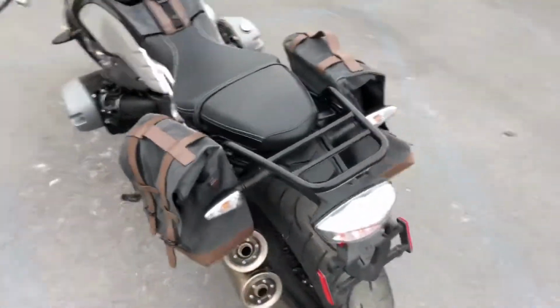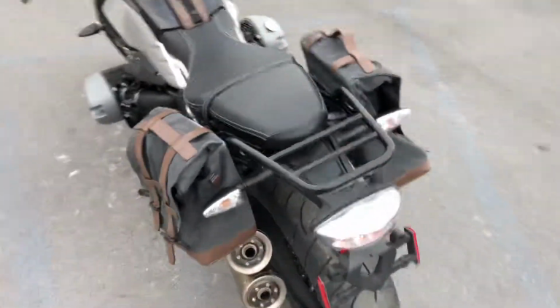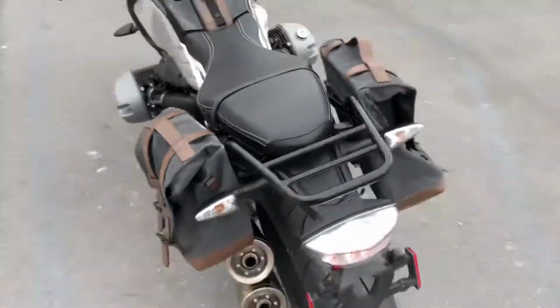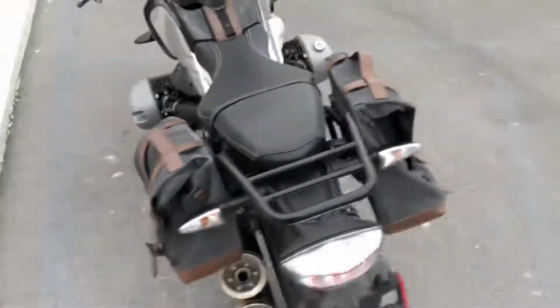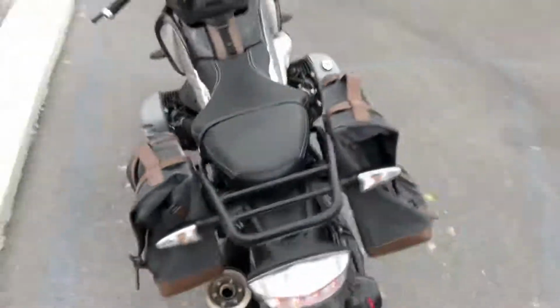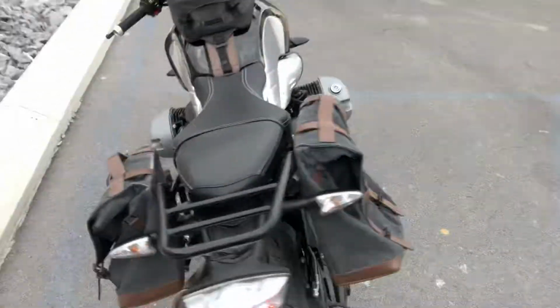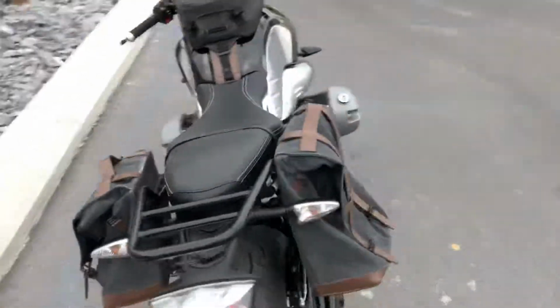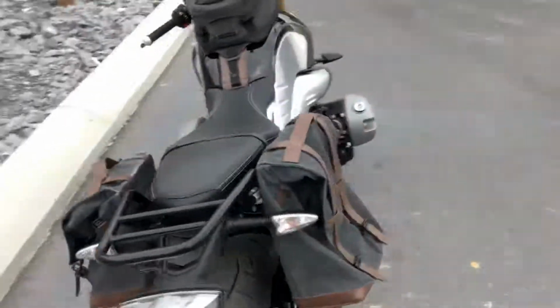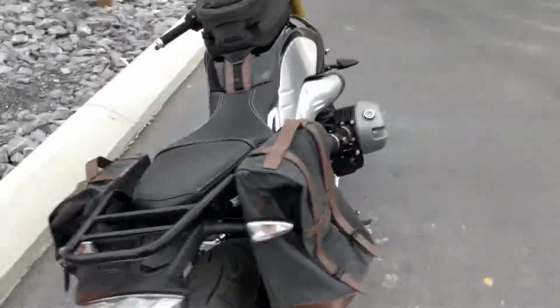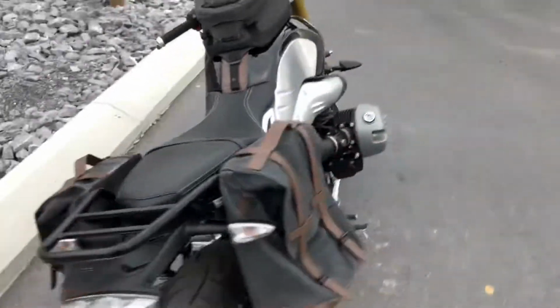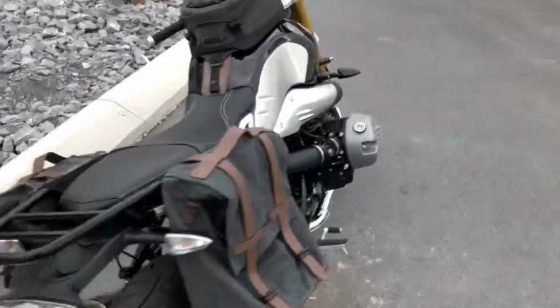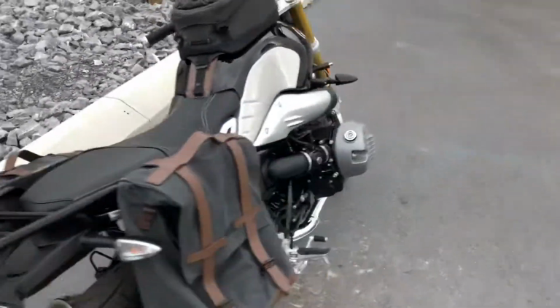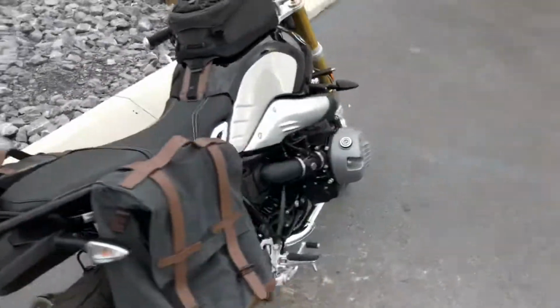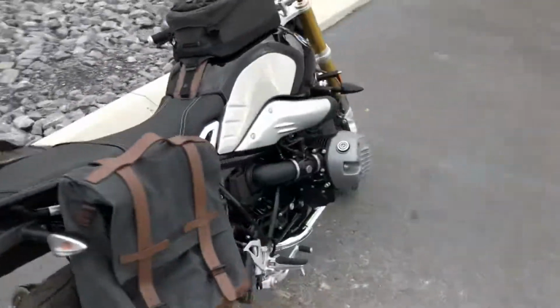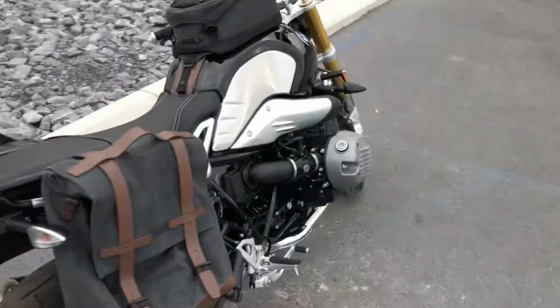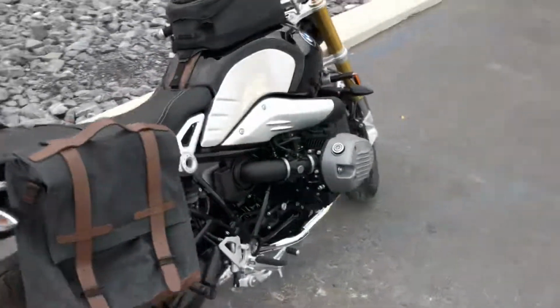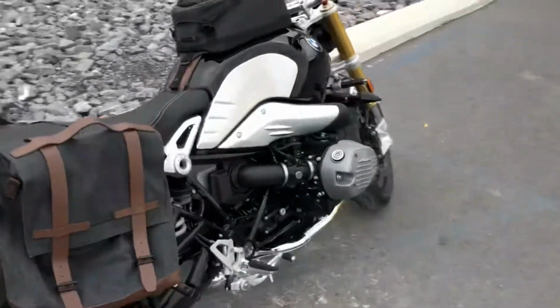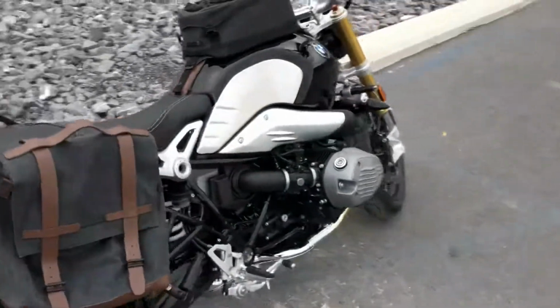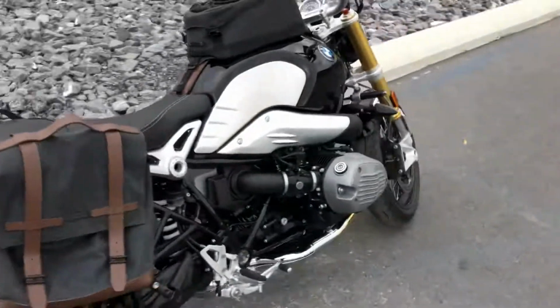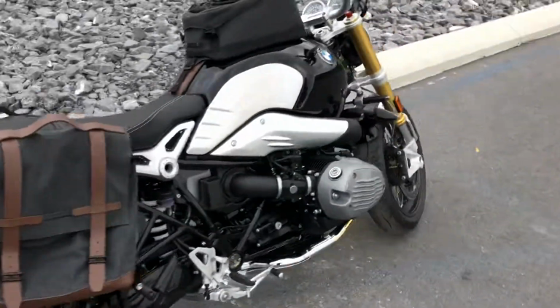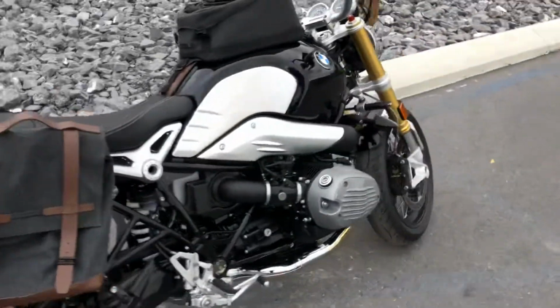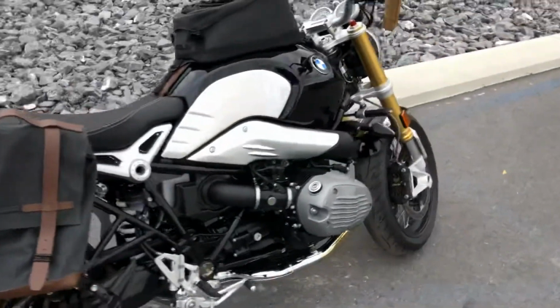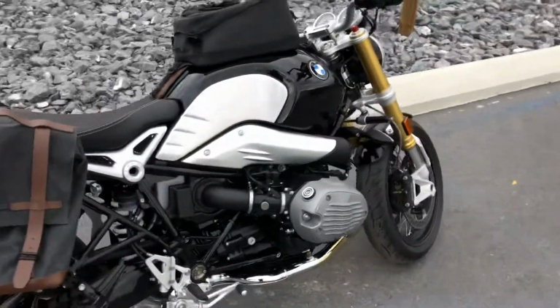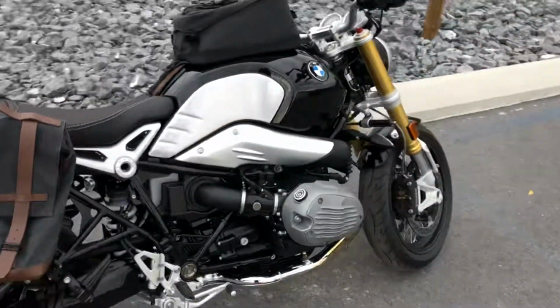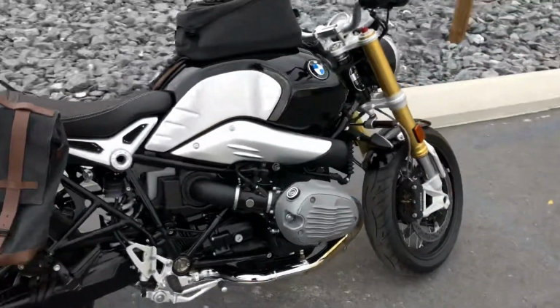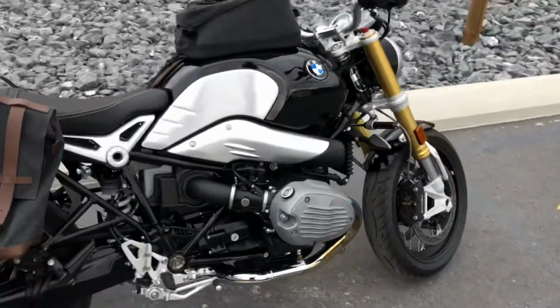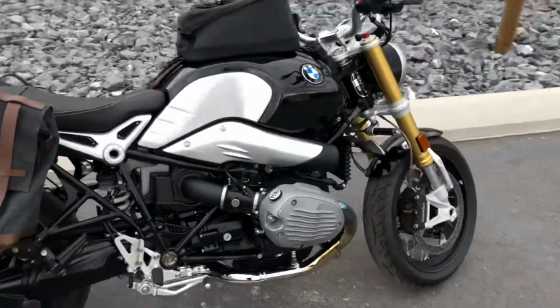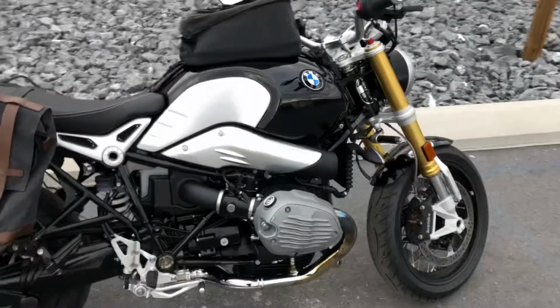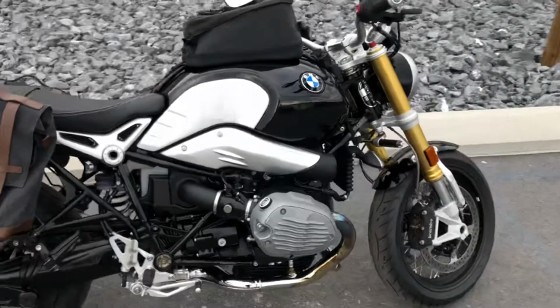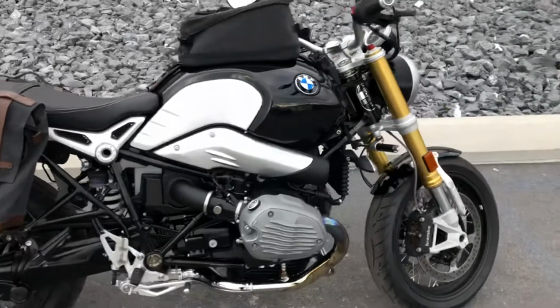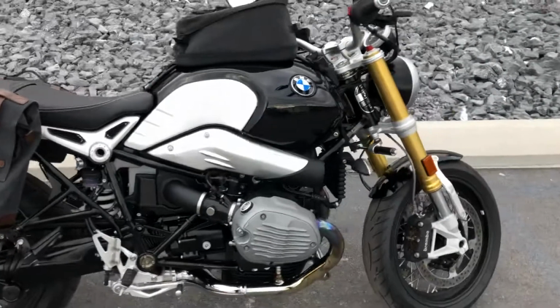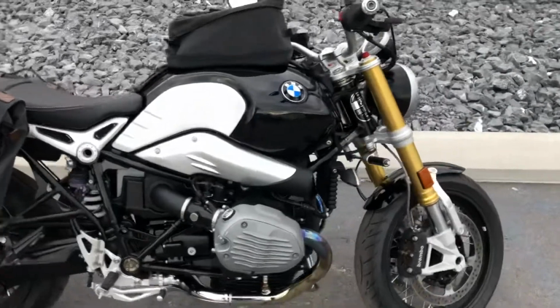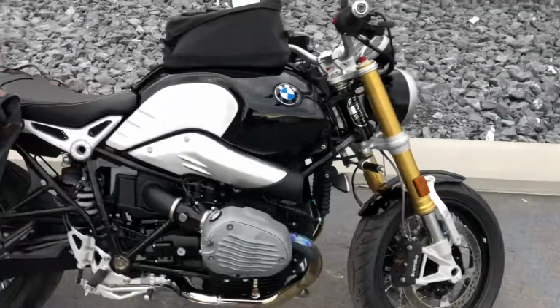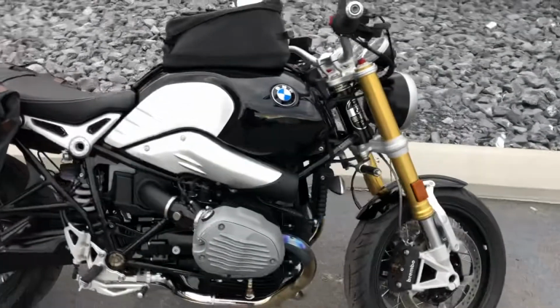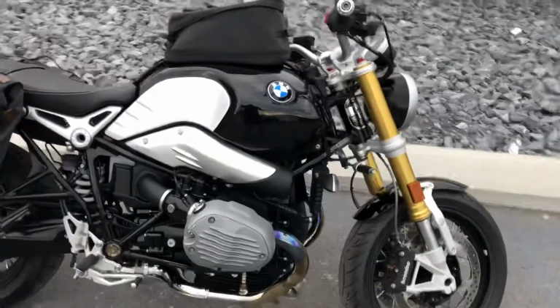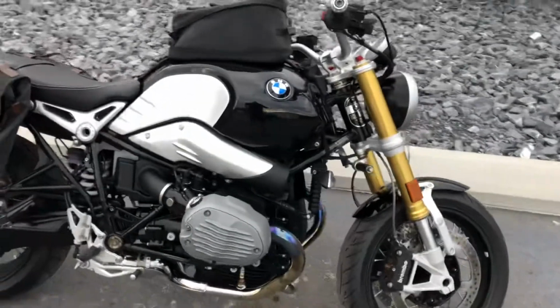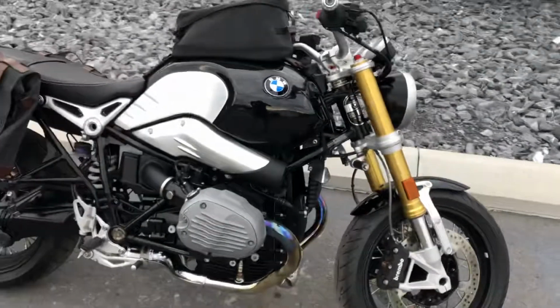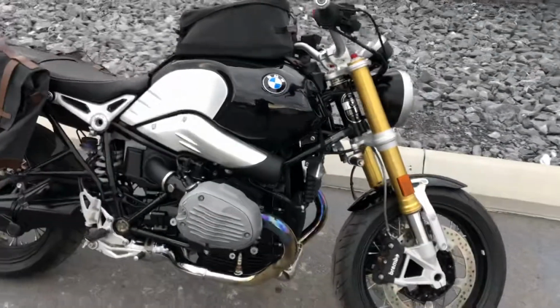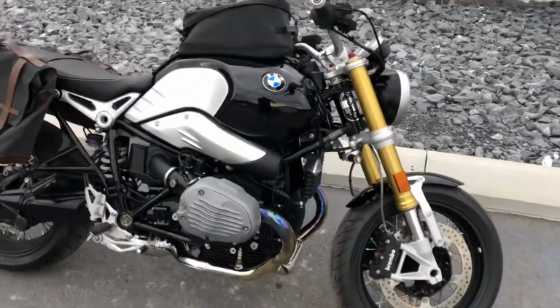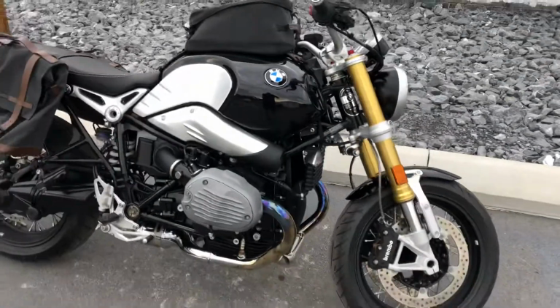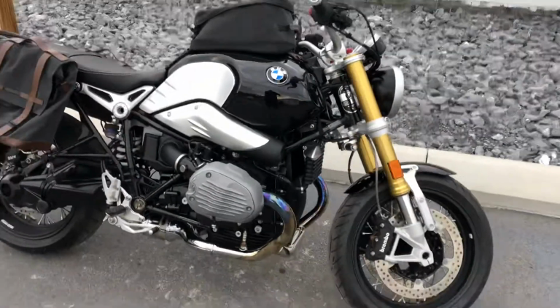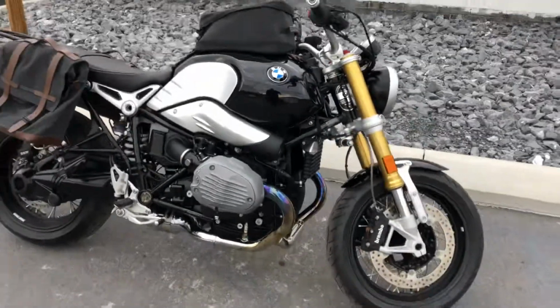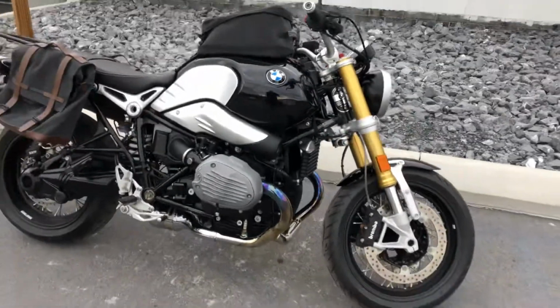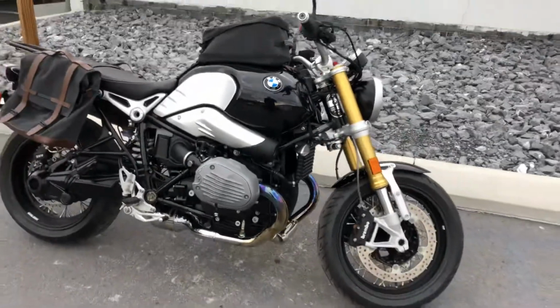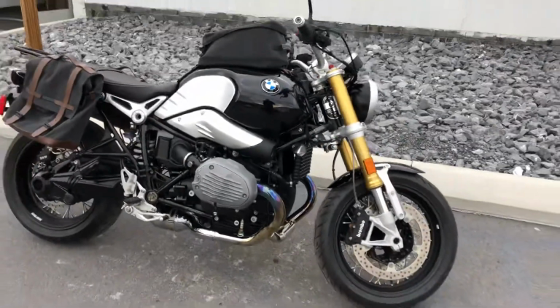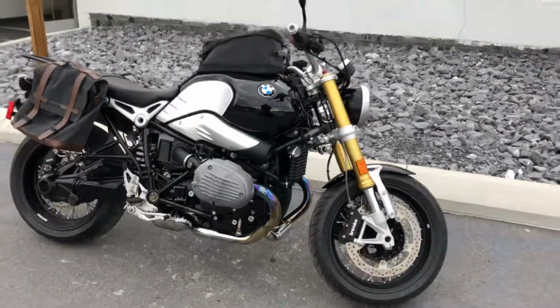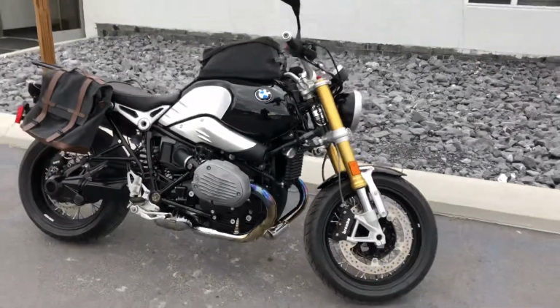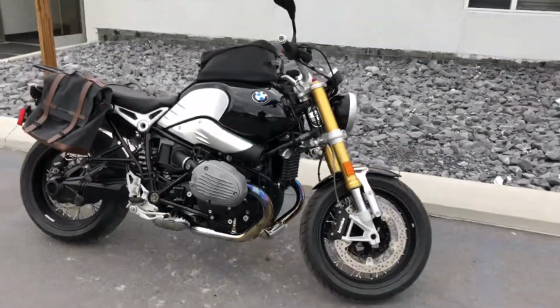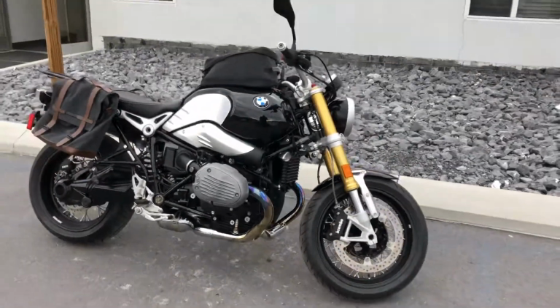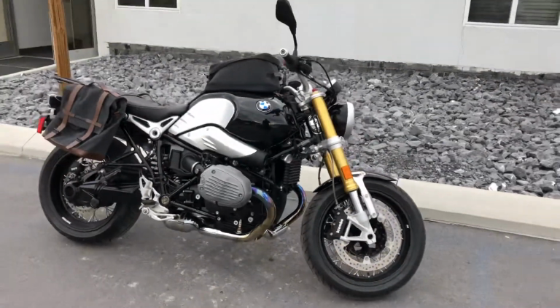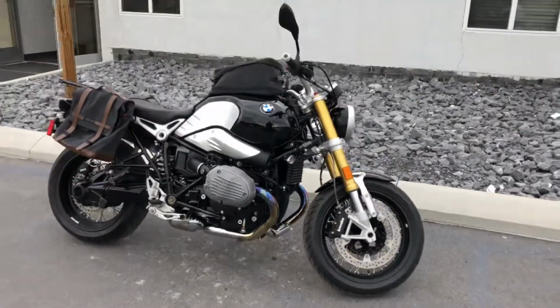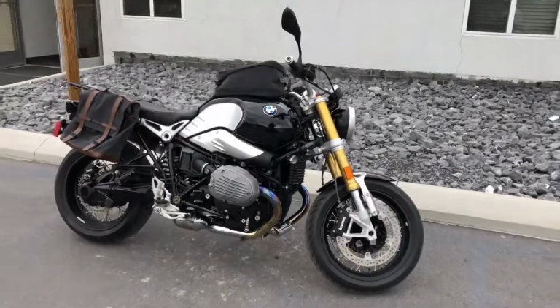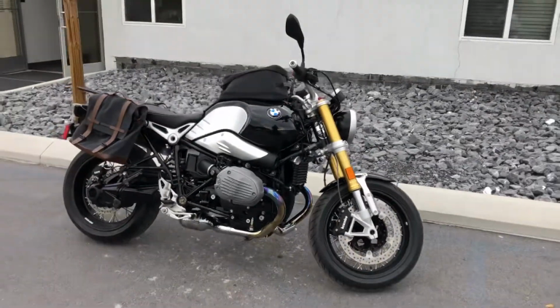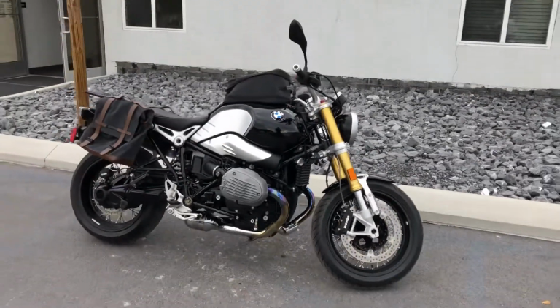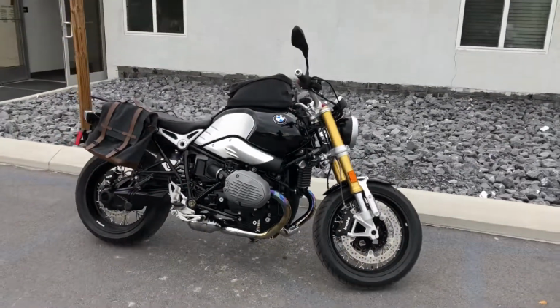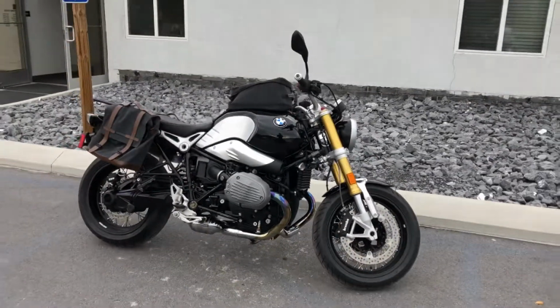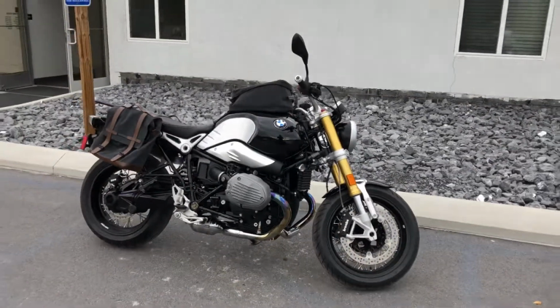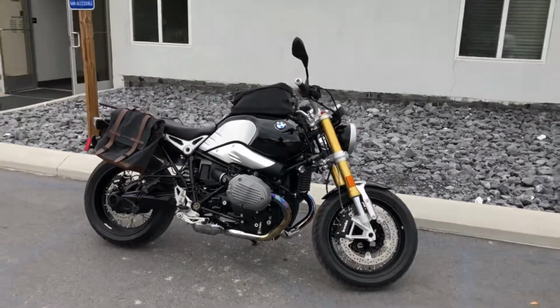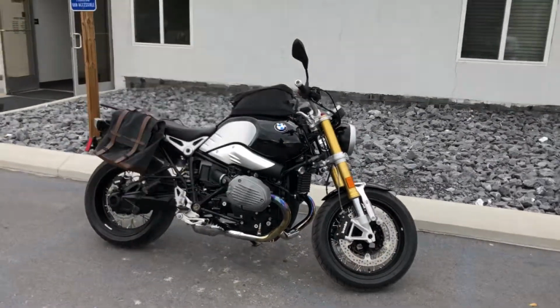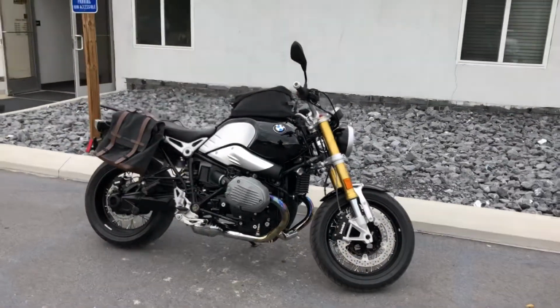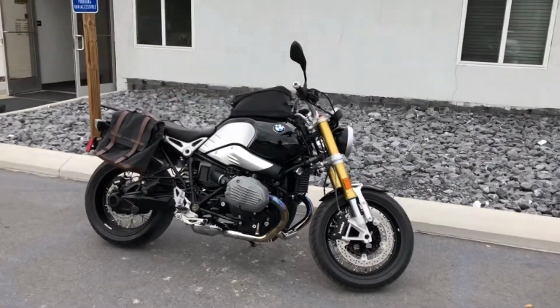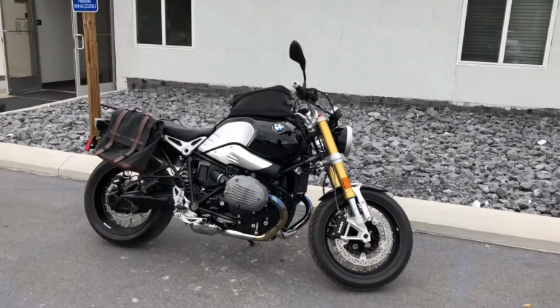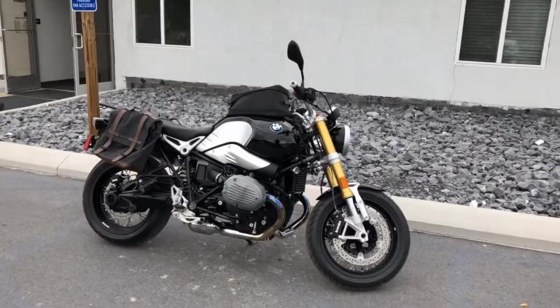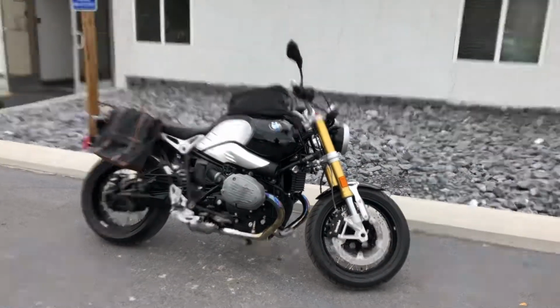Great-looking R9T with low mileage. Give us a call today or email info at Kisselmotorsports.com for more information — we're happy to schedule a test drive. Thank you.